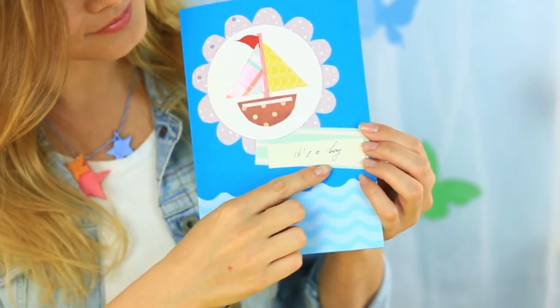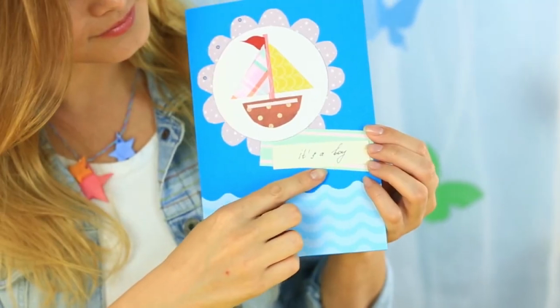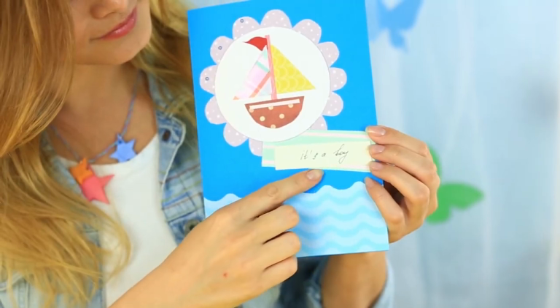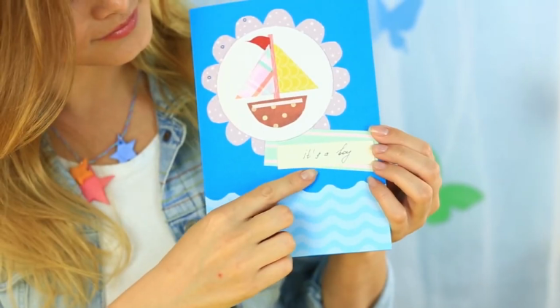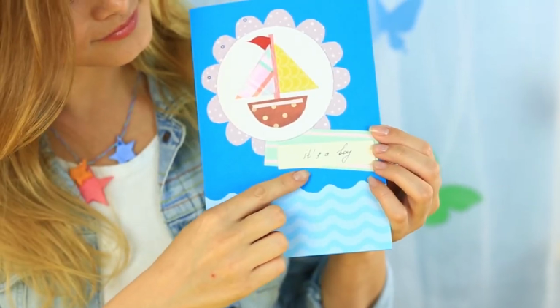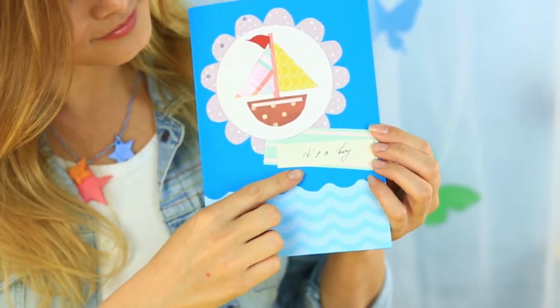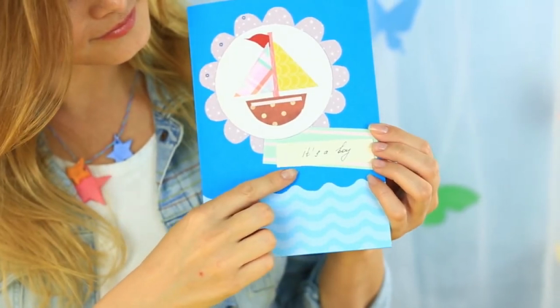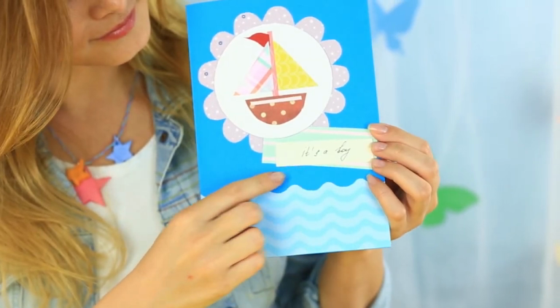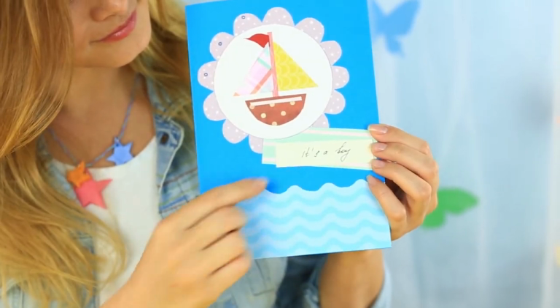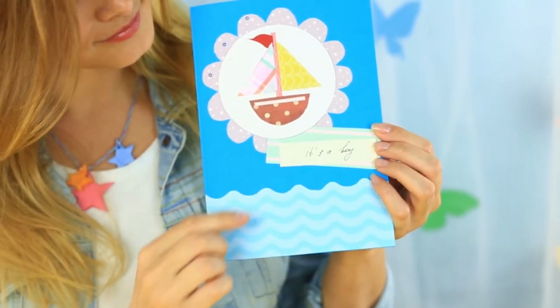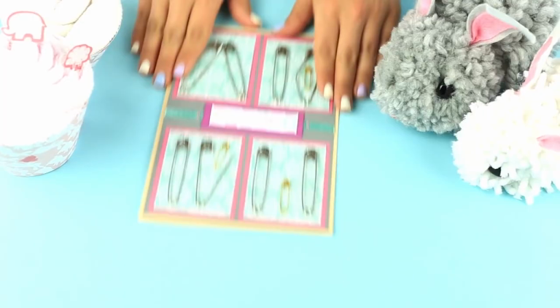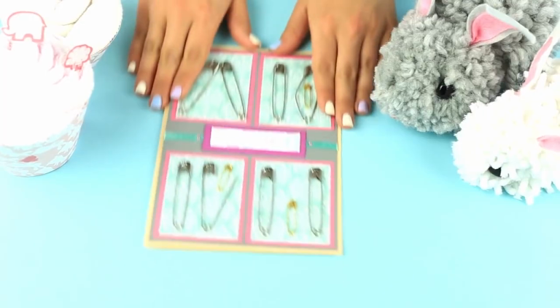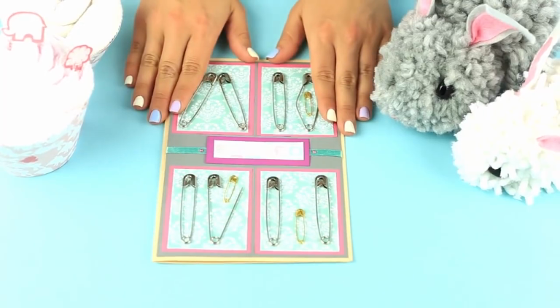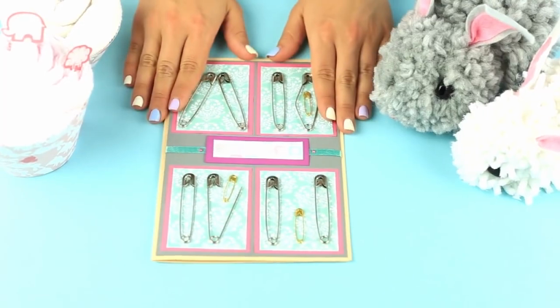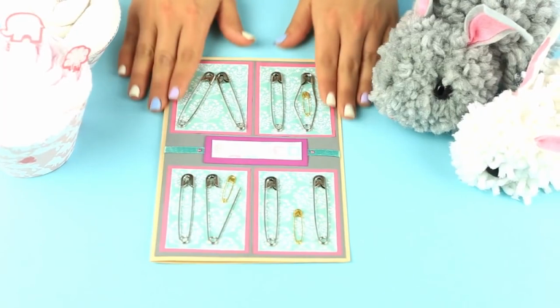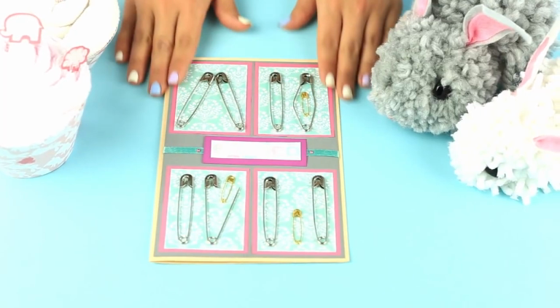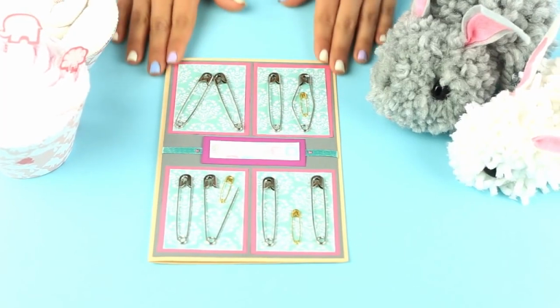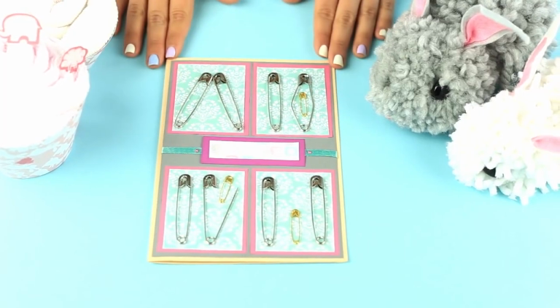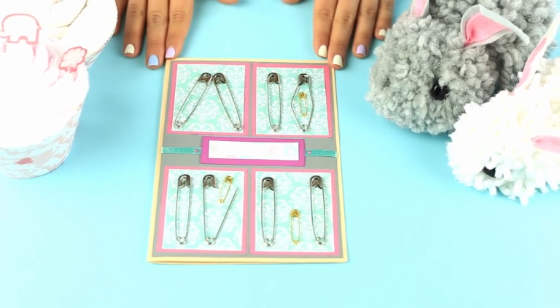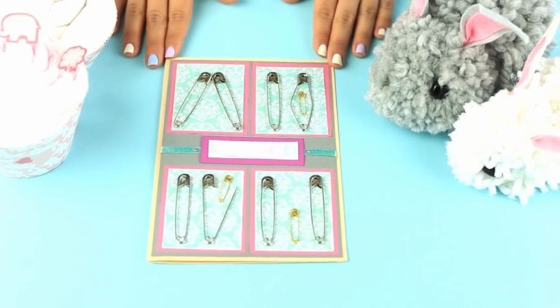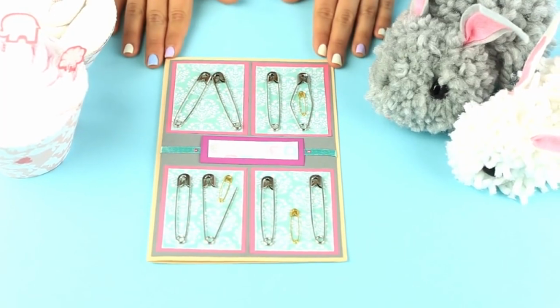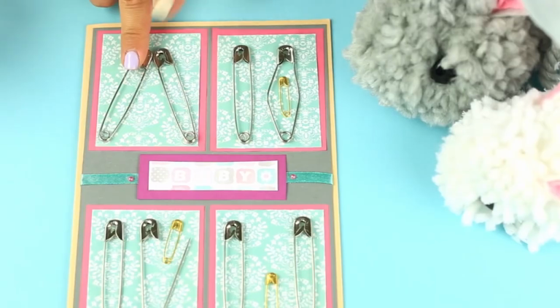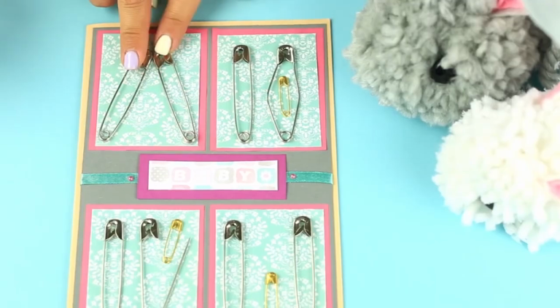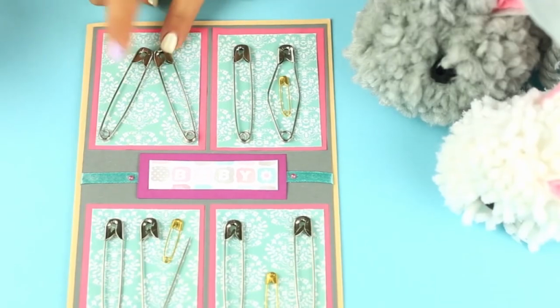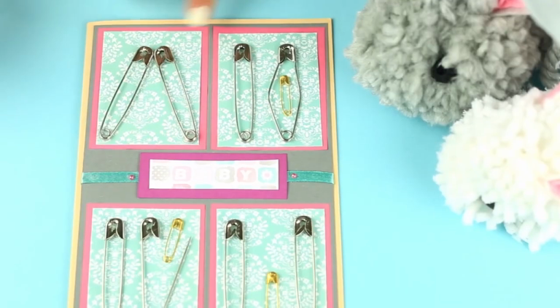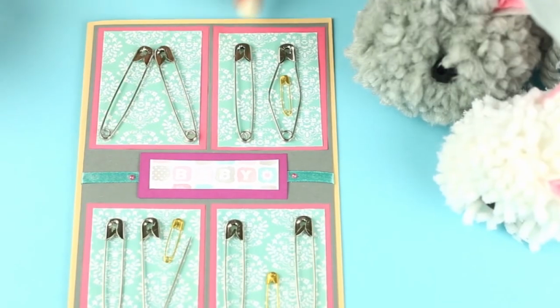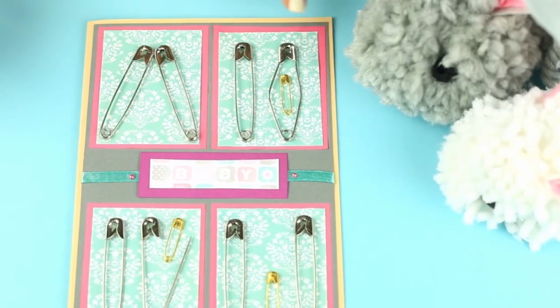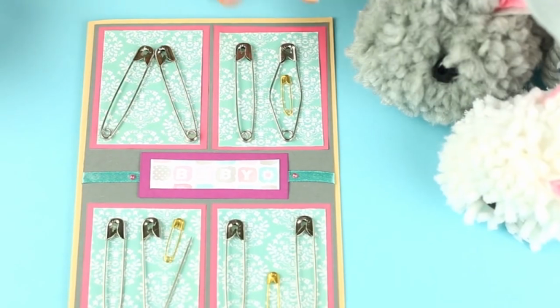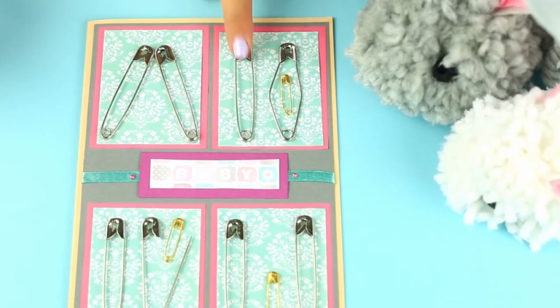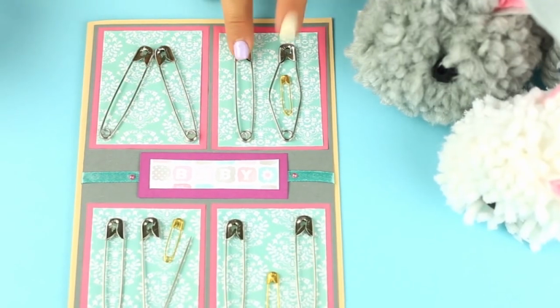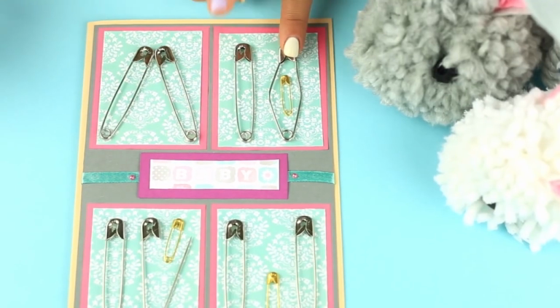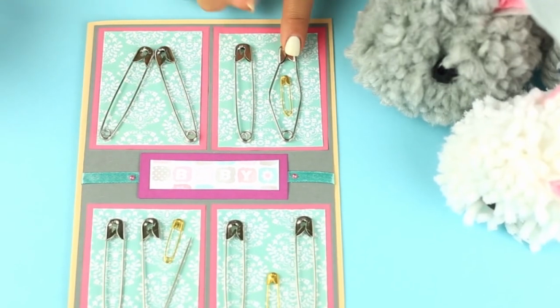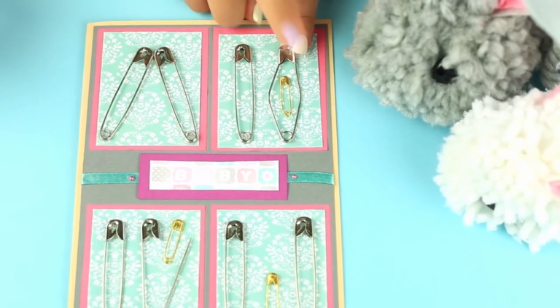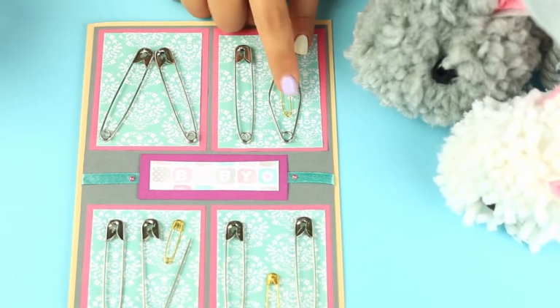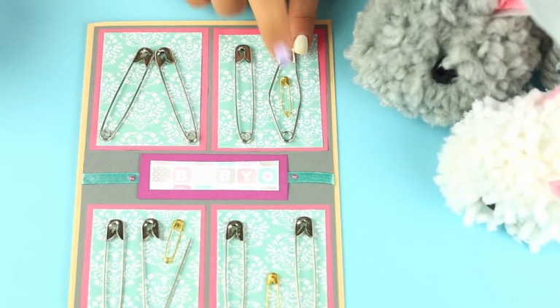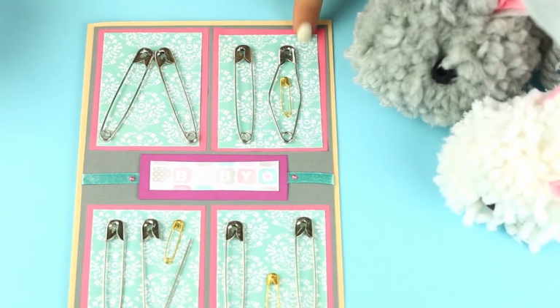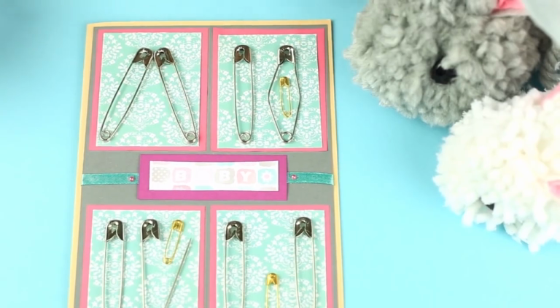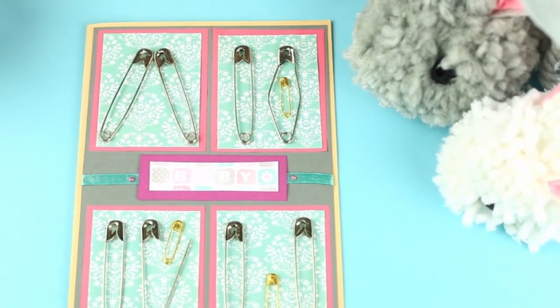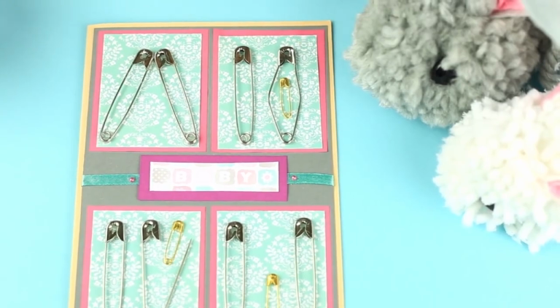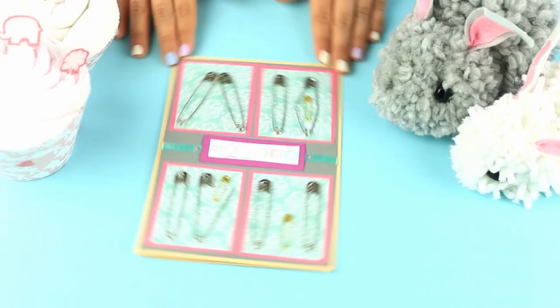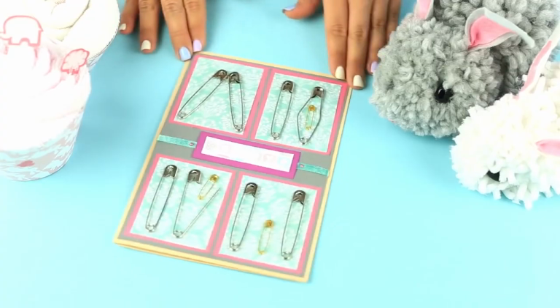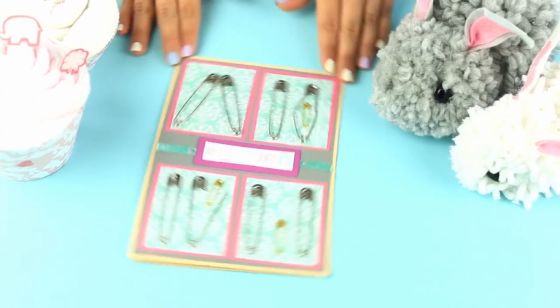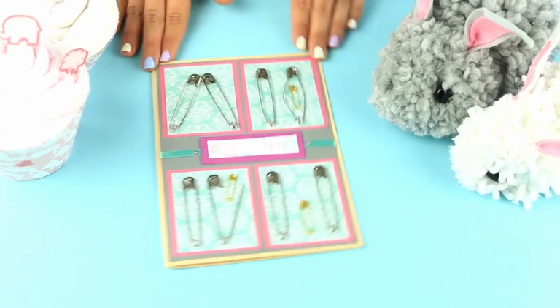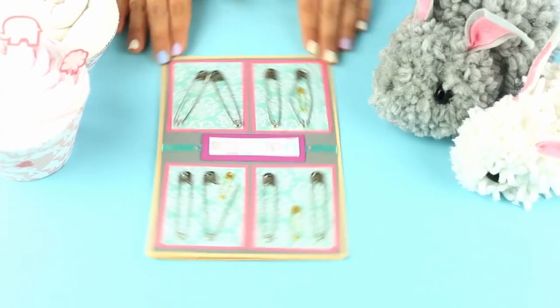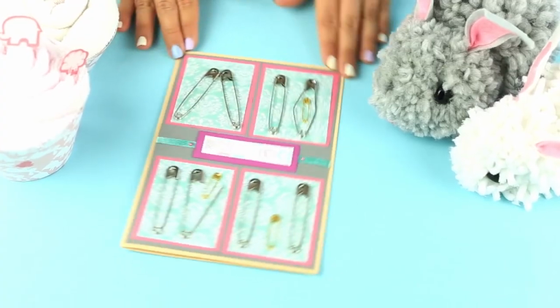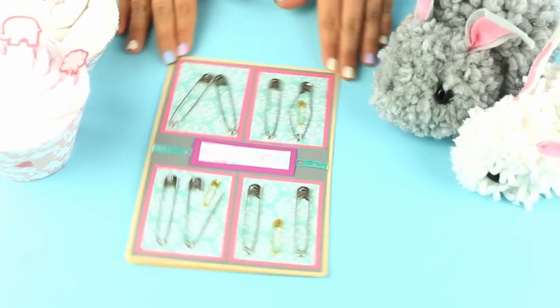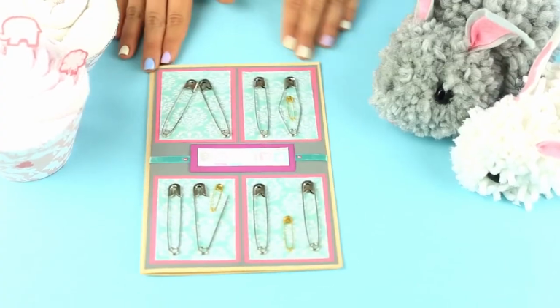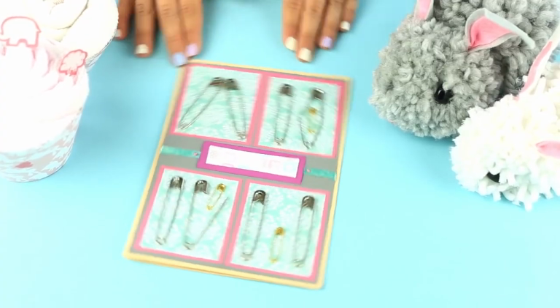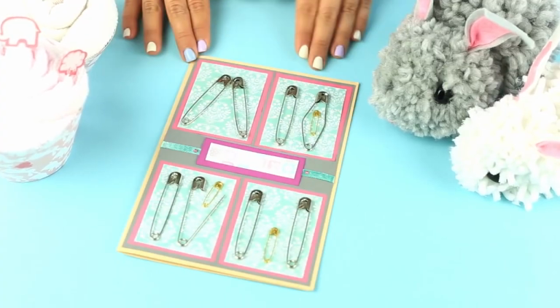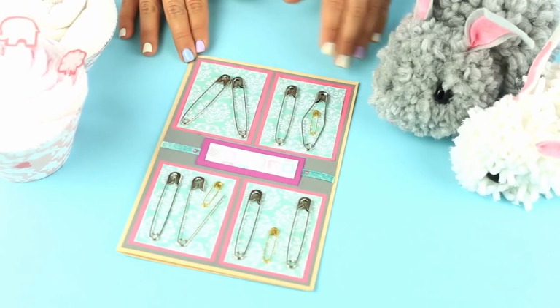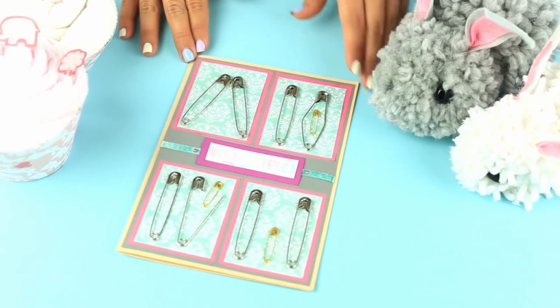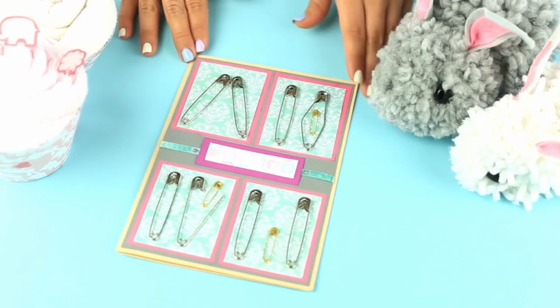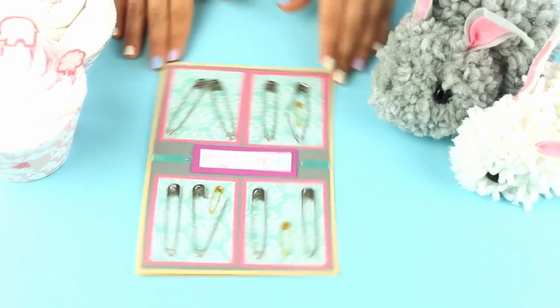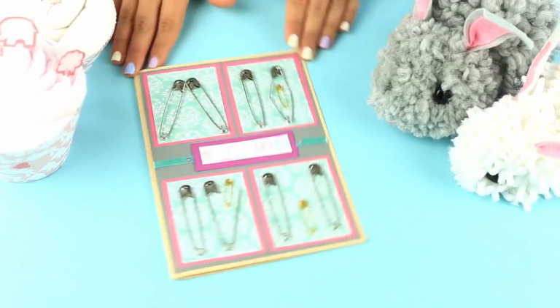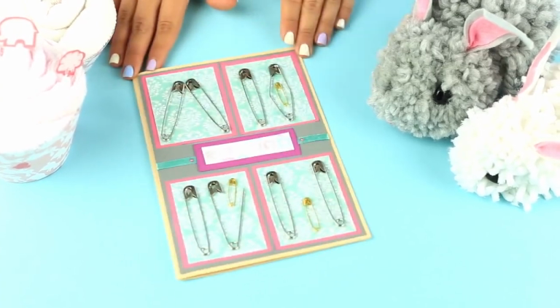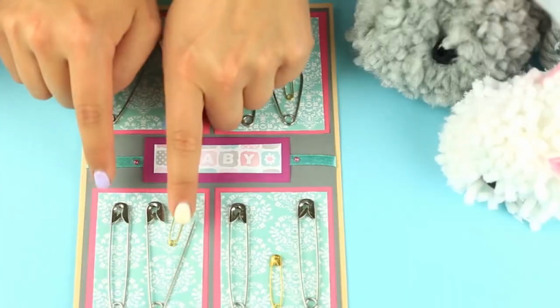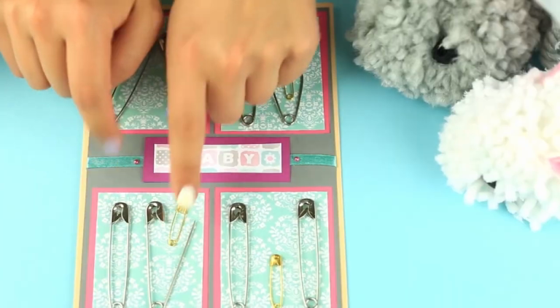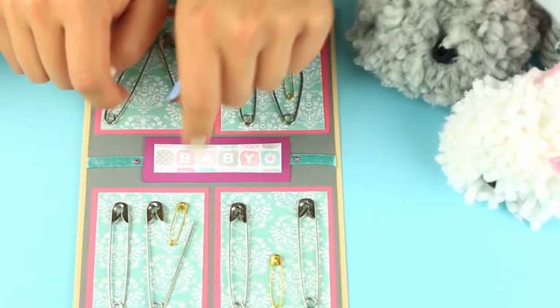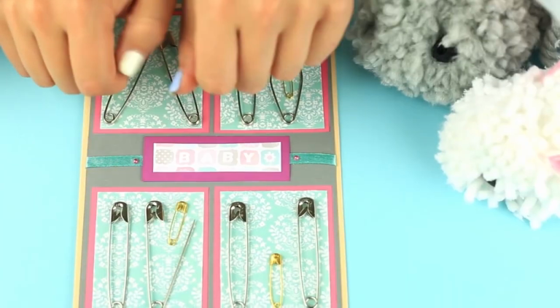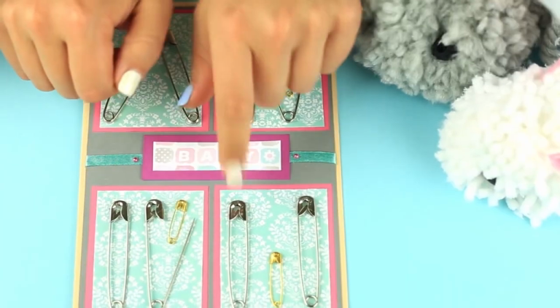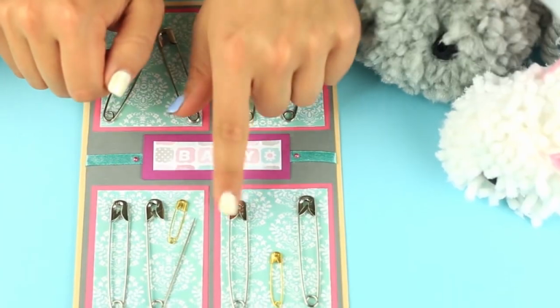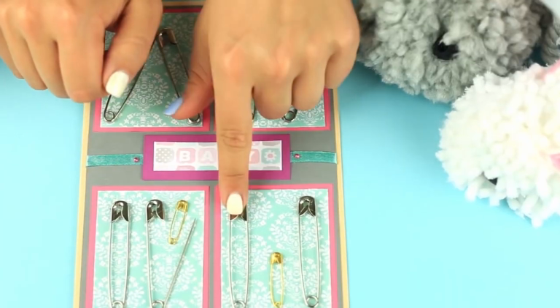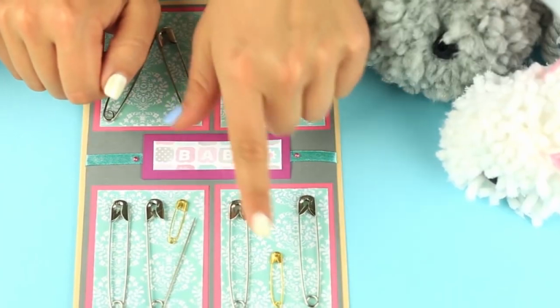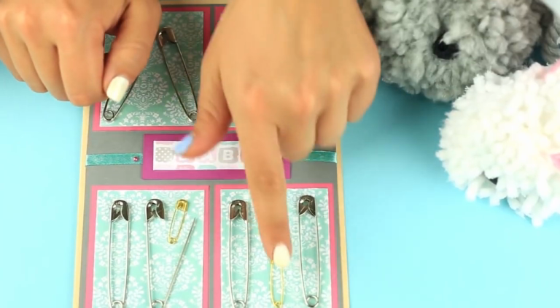Are you a DIY fan? Watch this video to find a lot of creative ideas for your coolest DIY projects.